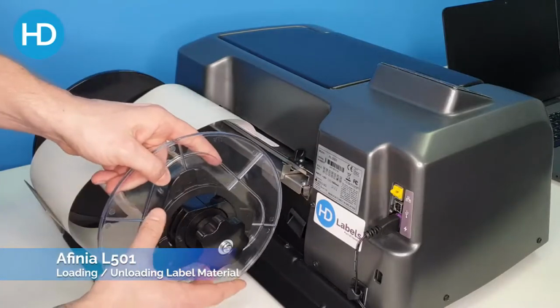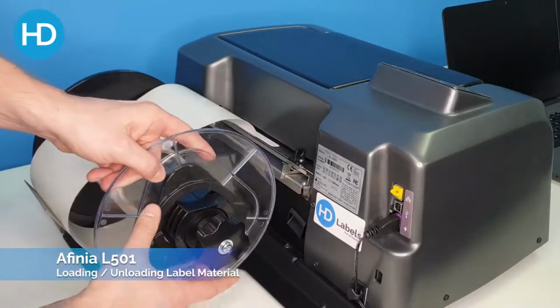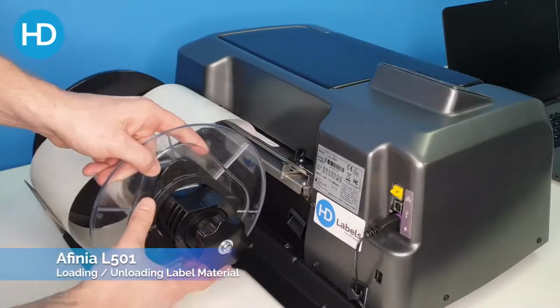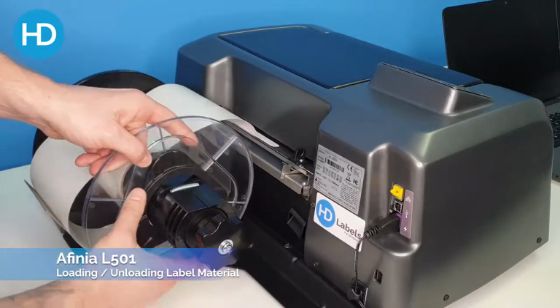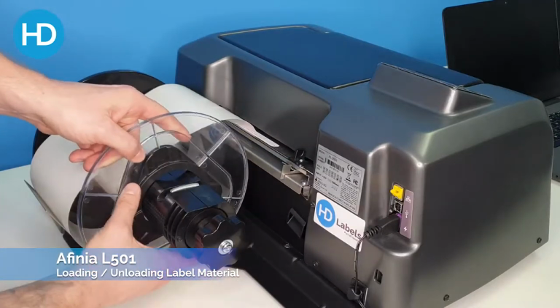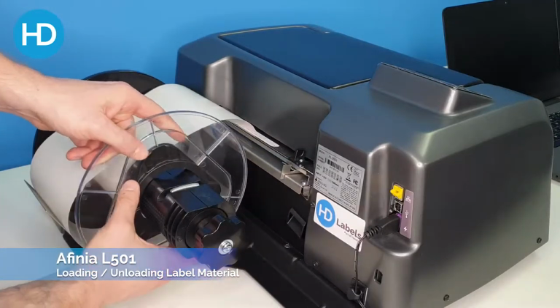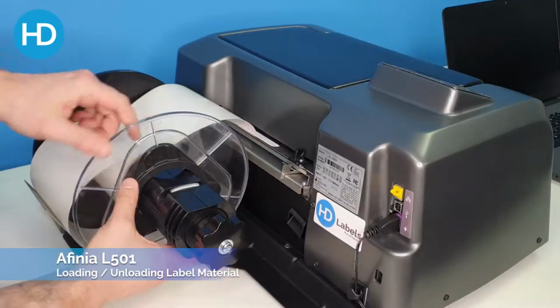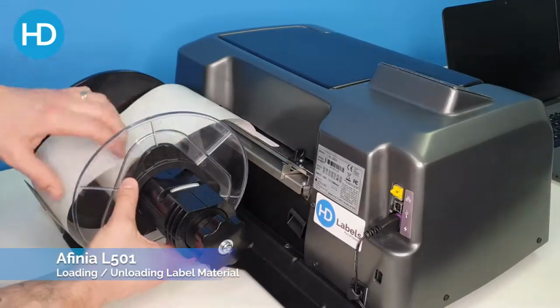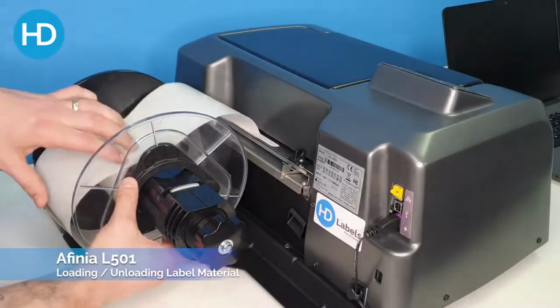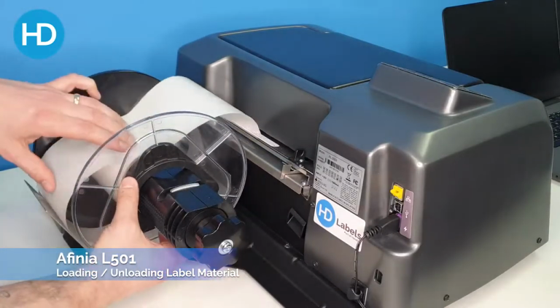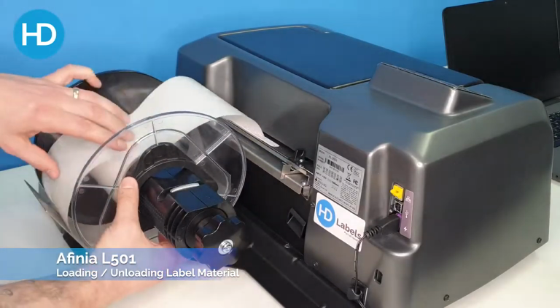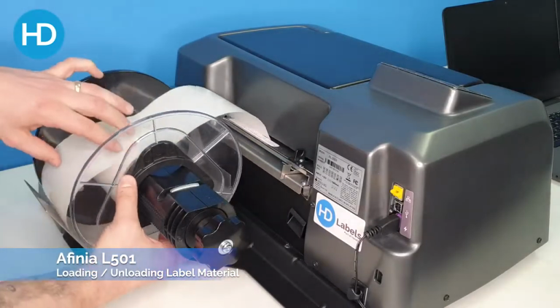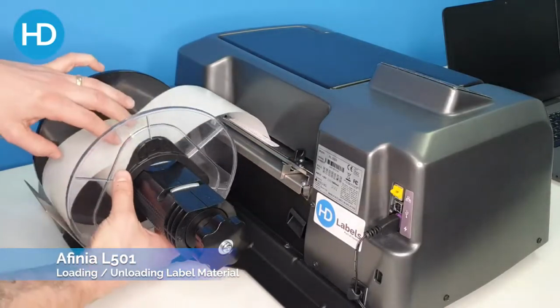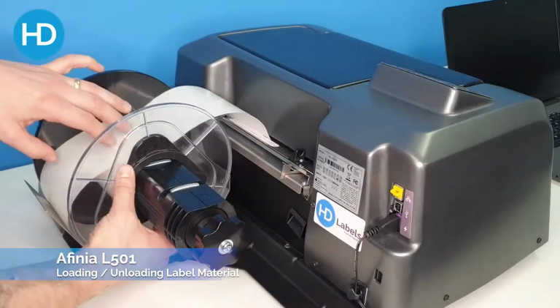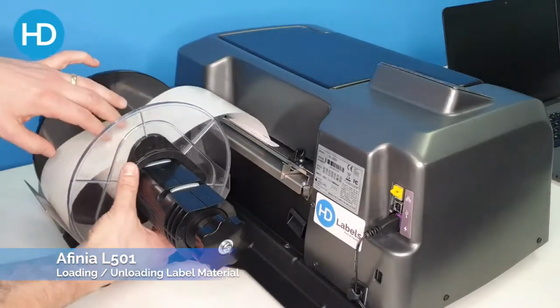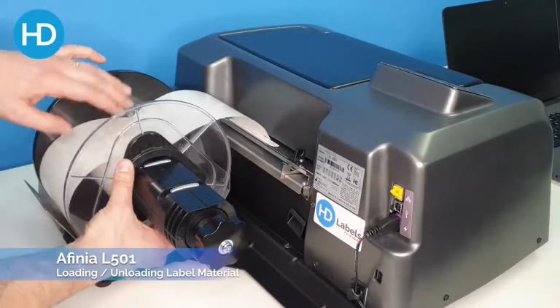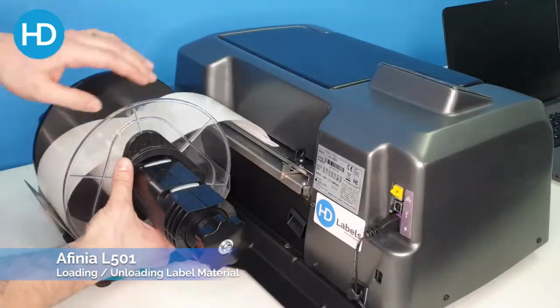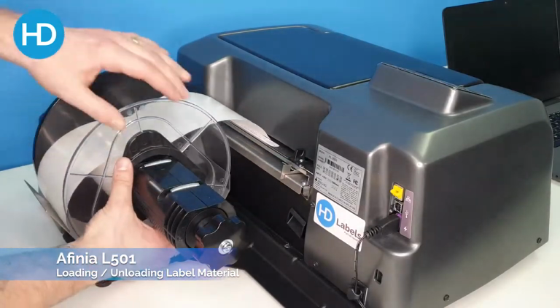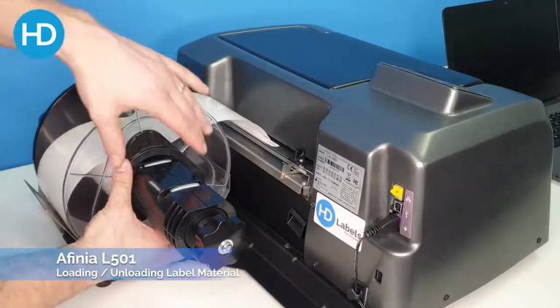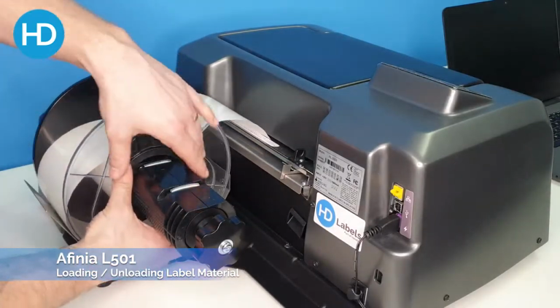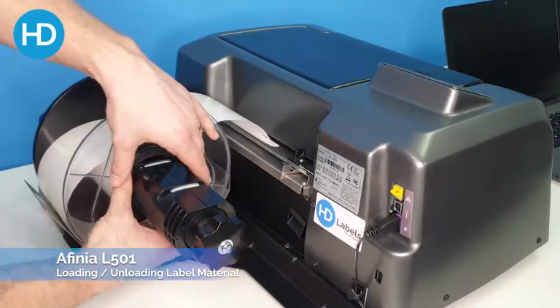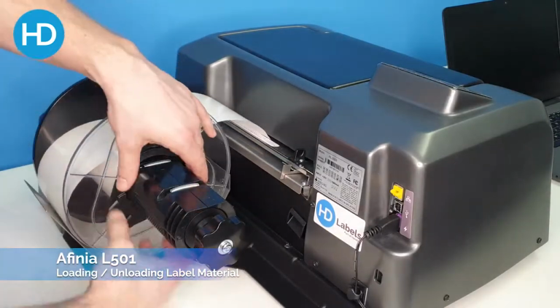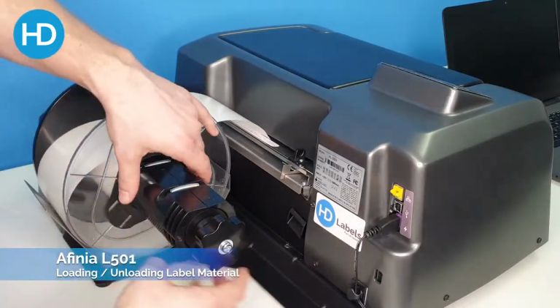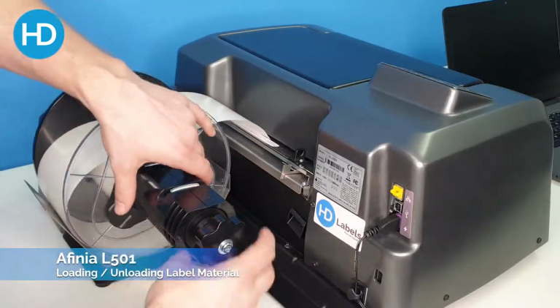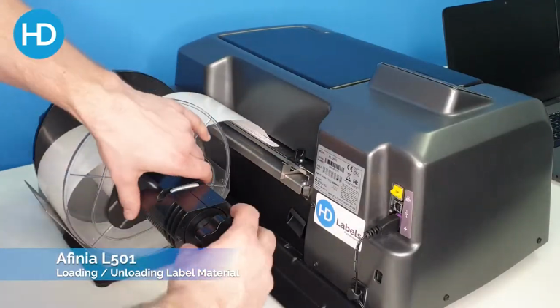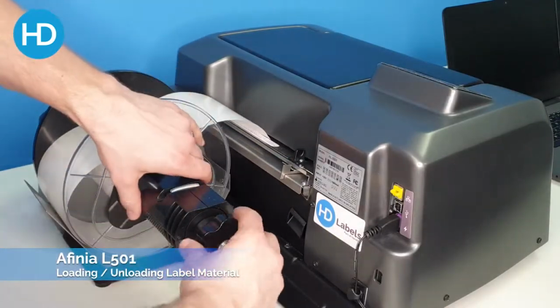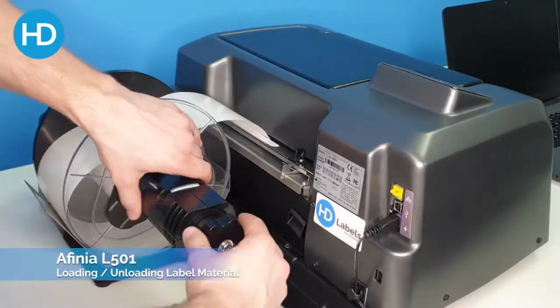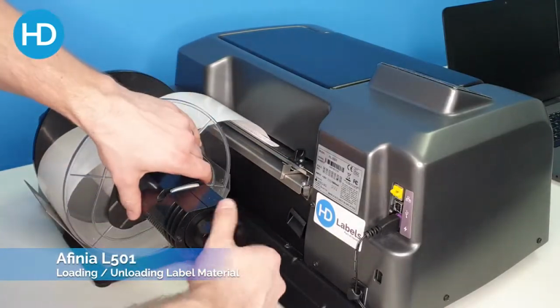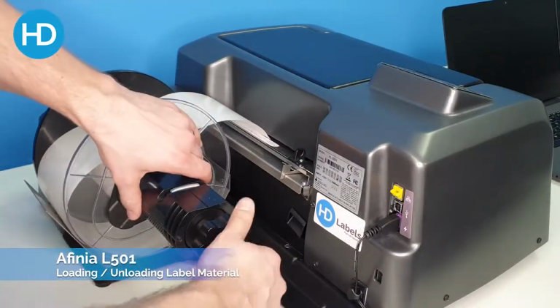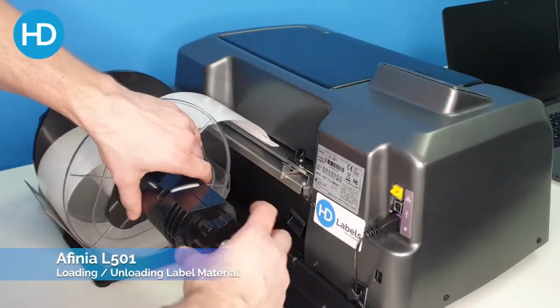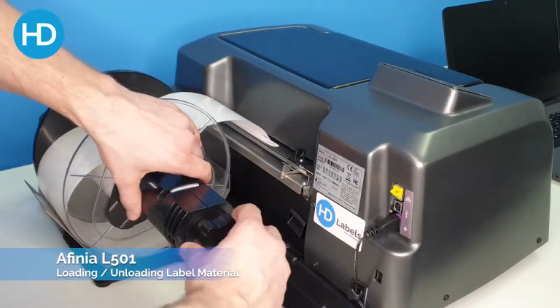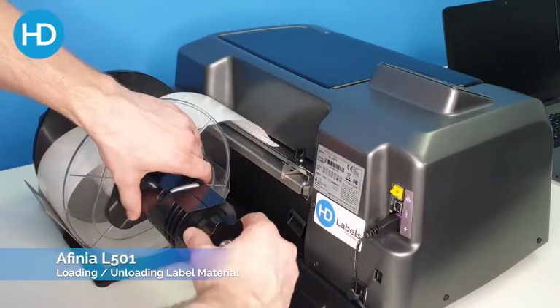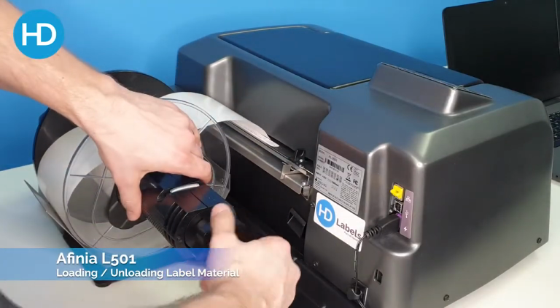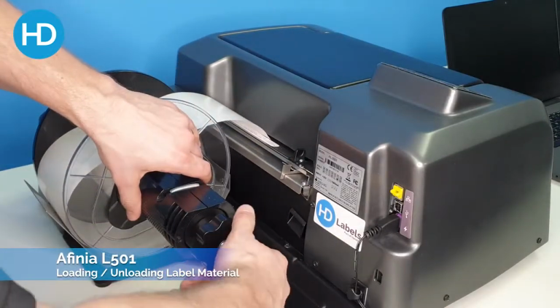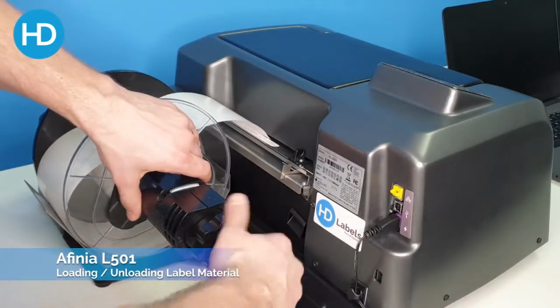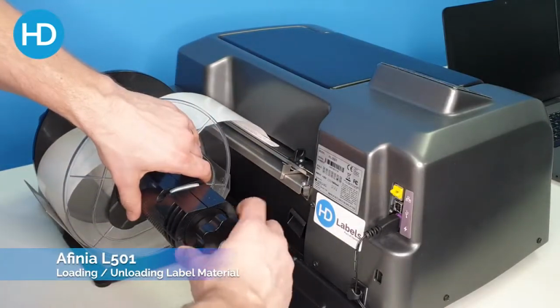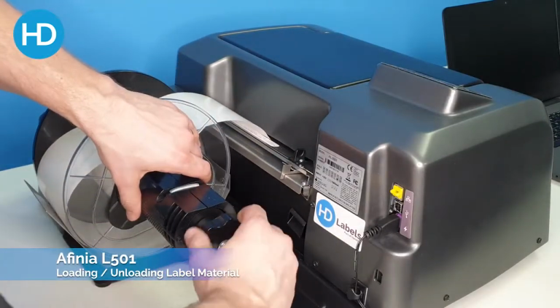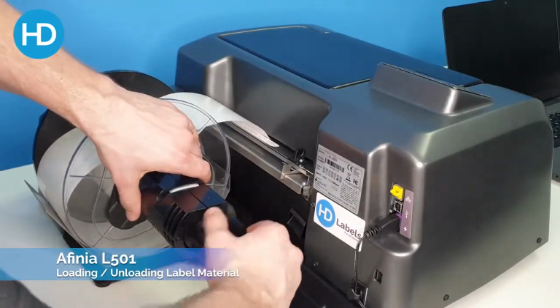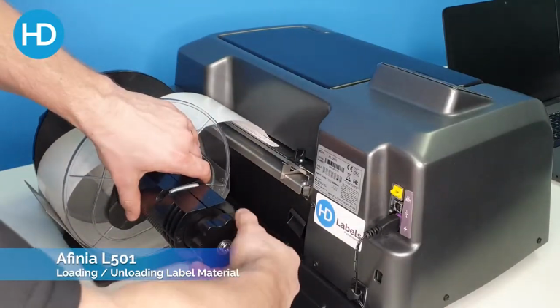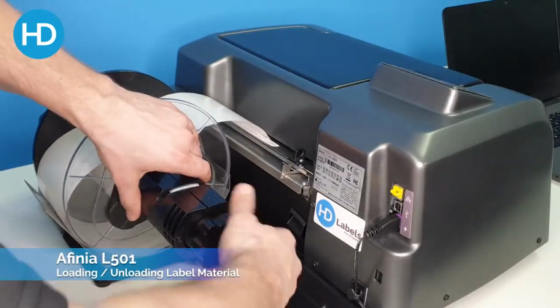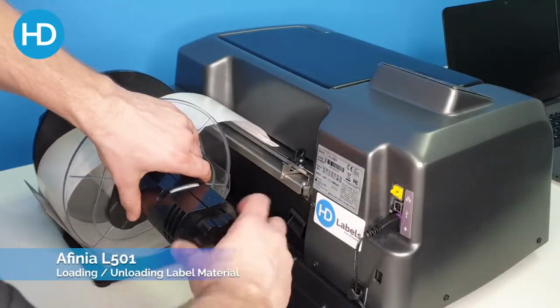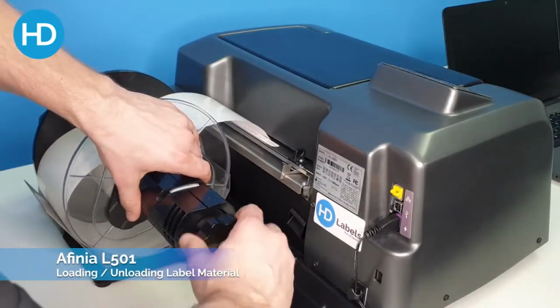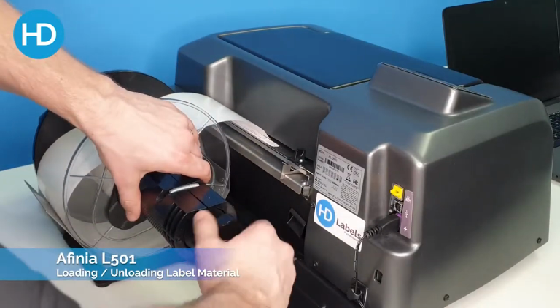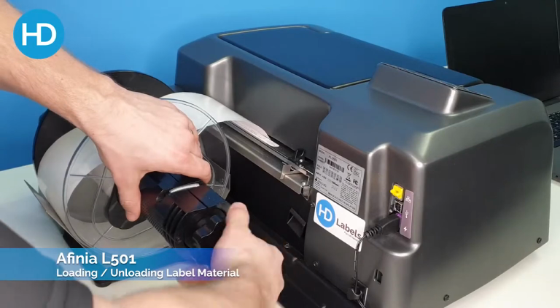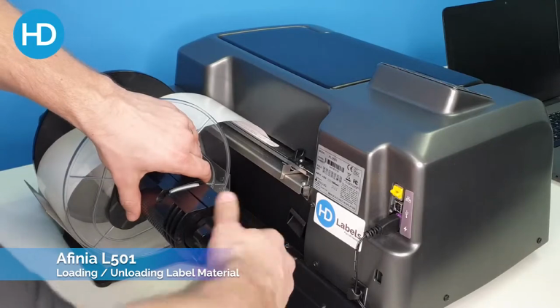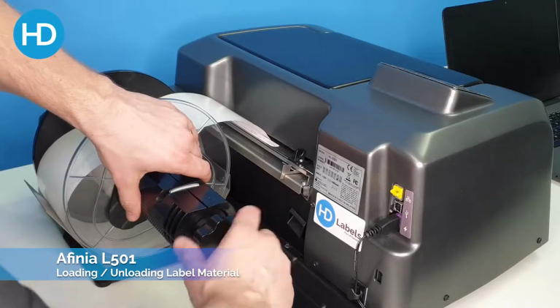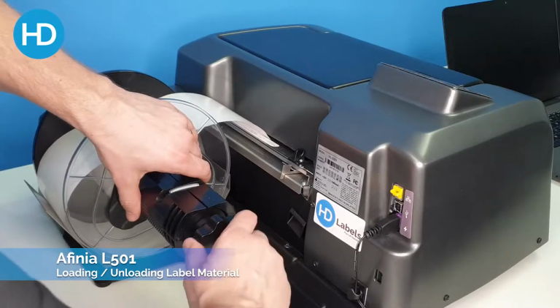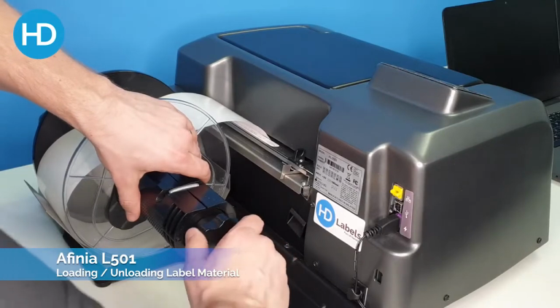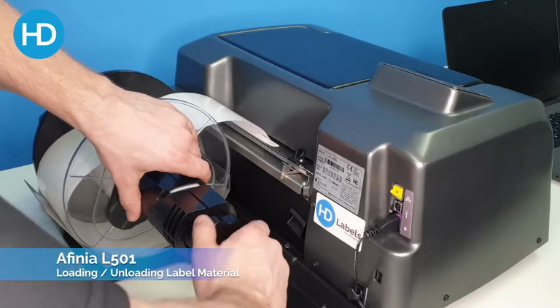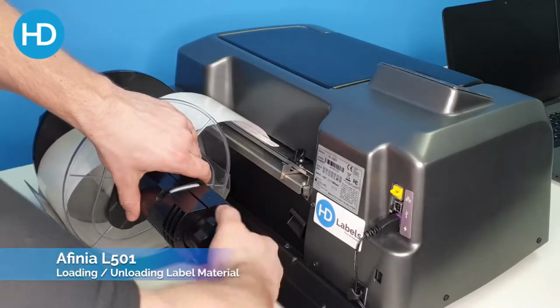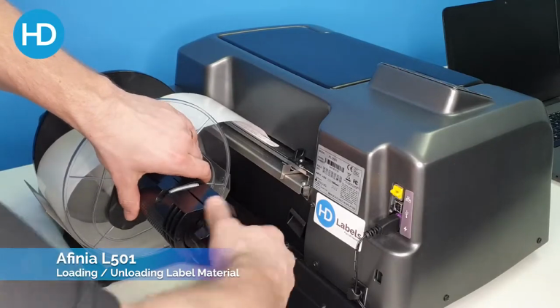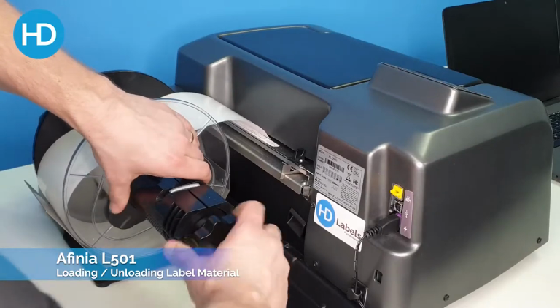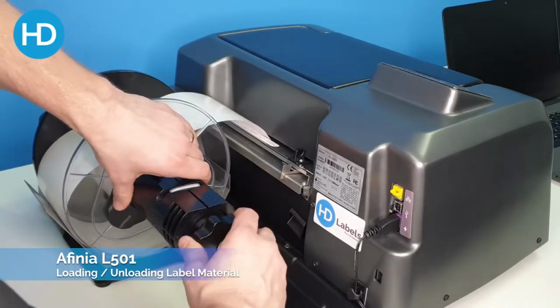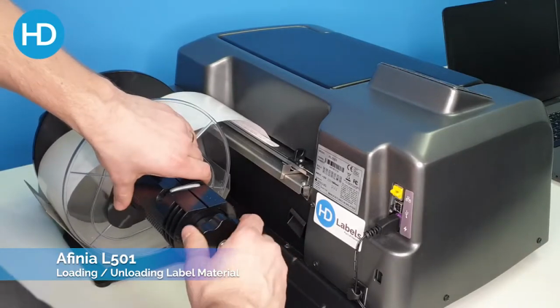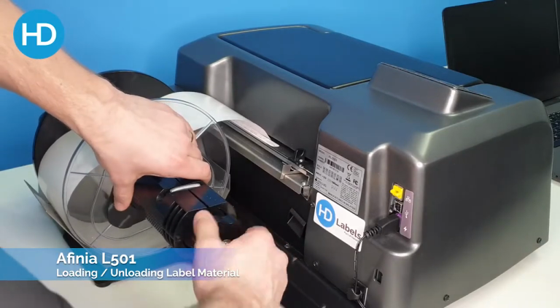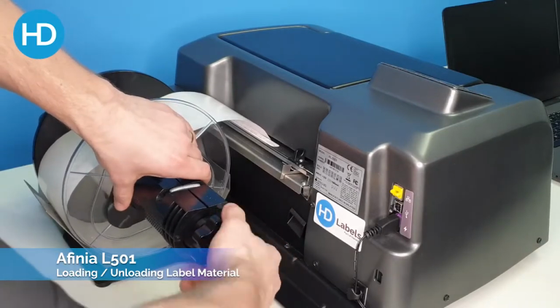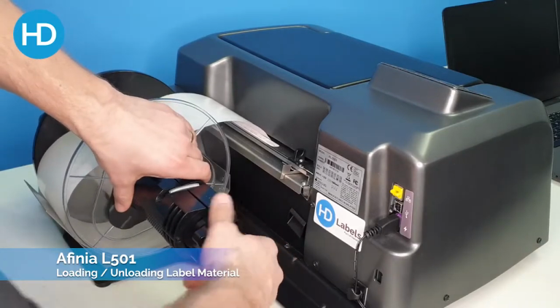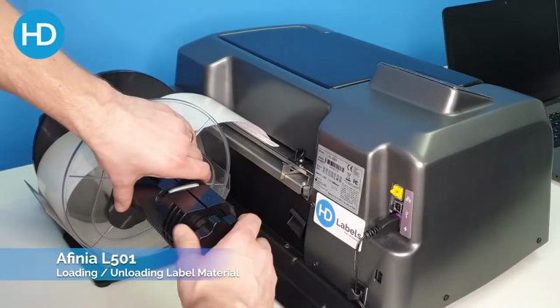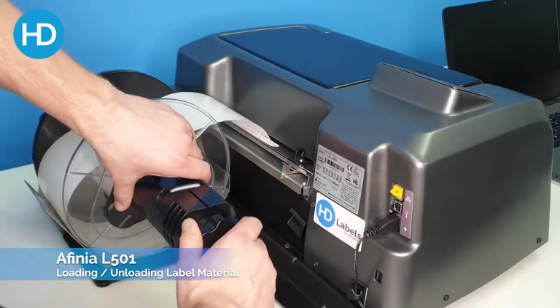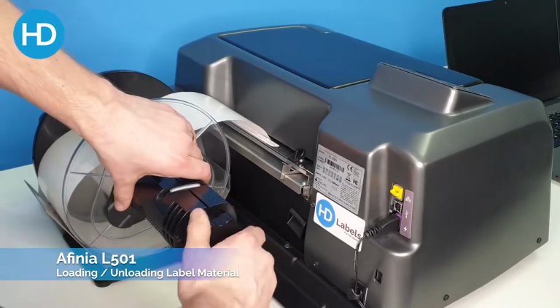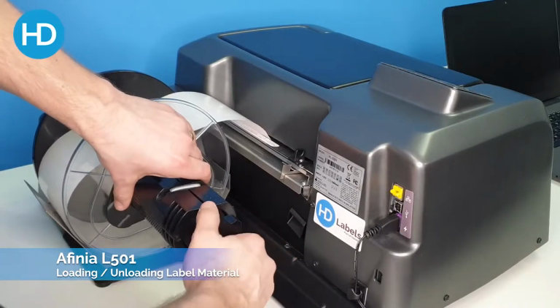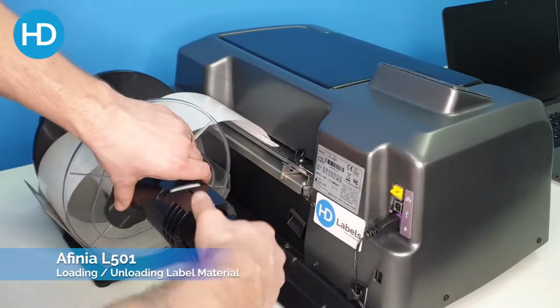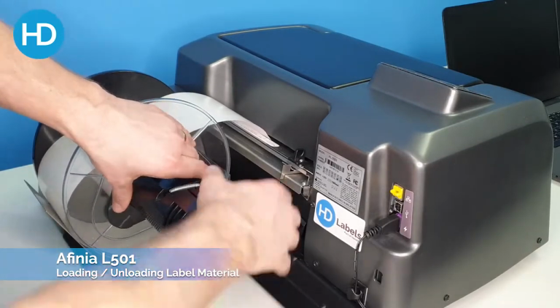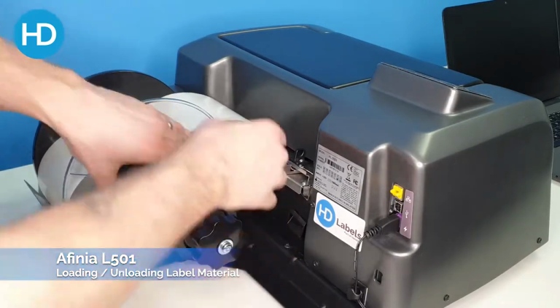Once you've placed the guide back onto the unwinder, use the wheel to tighten it.